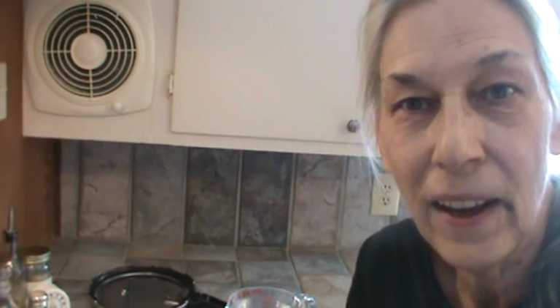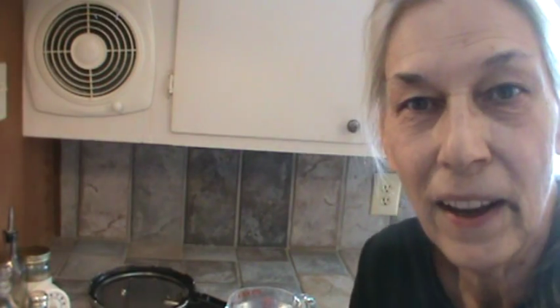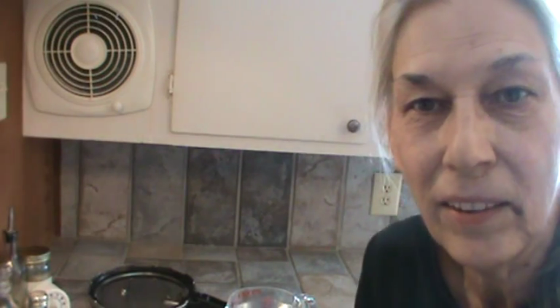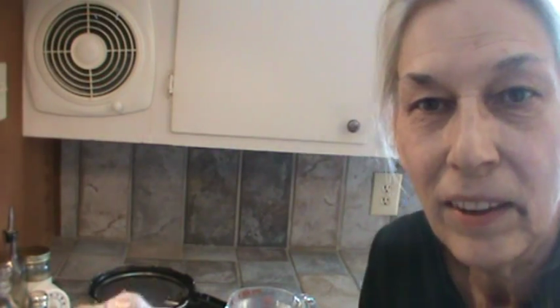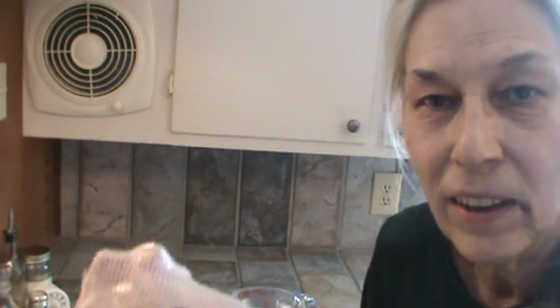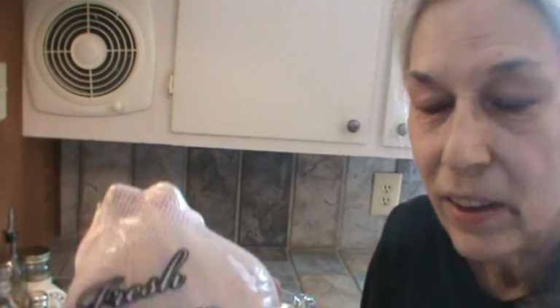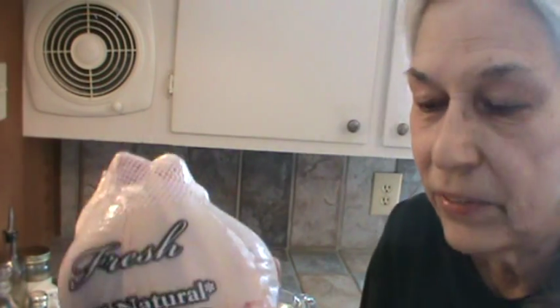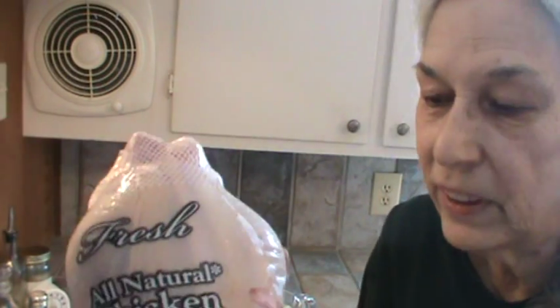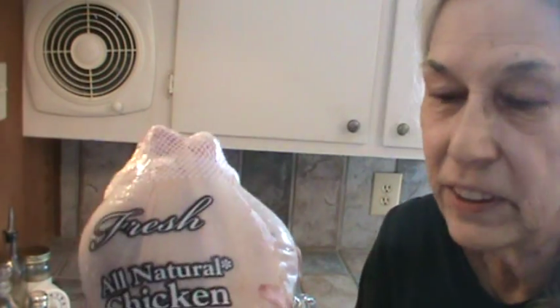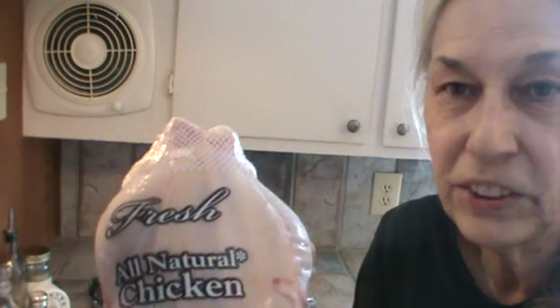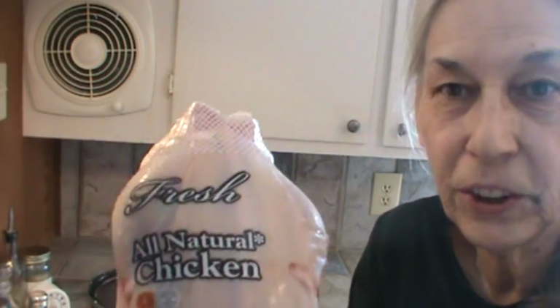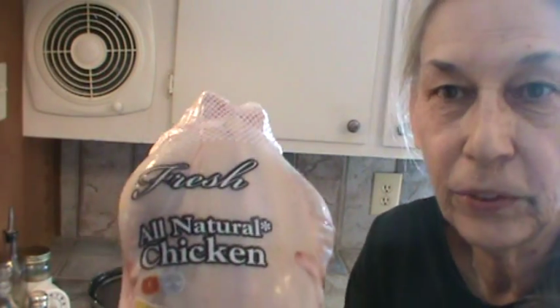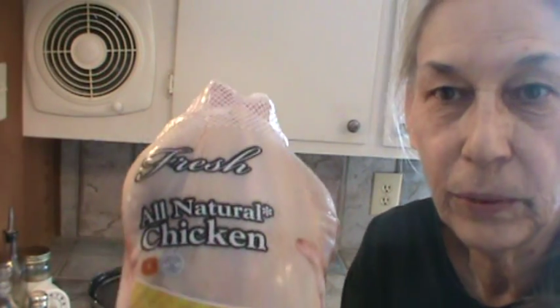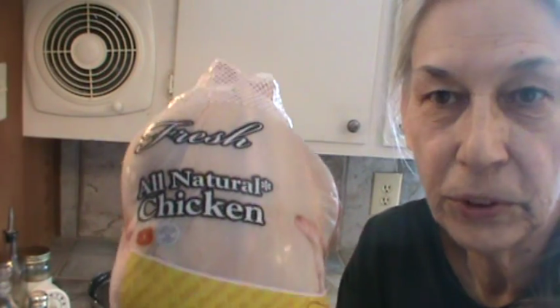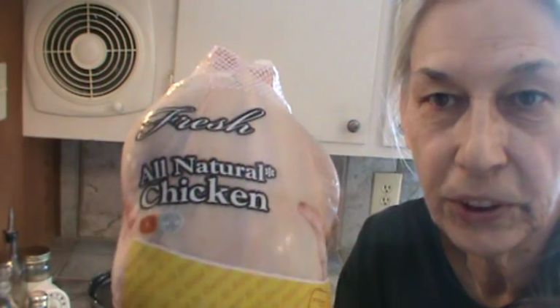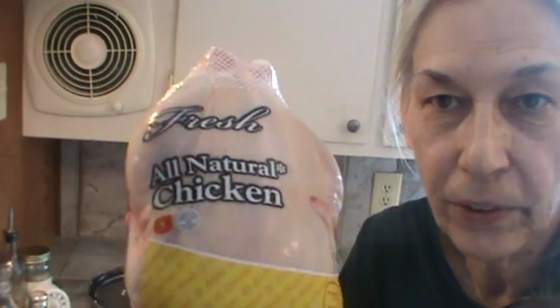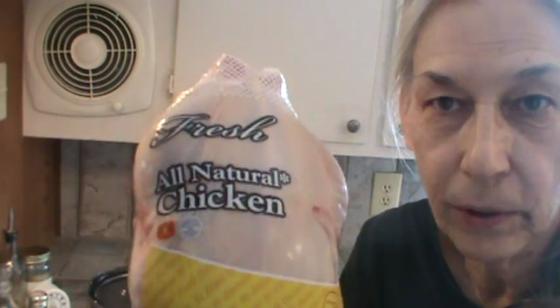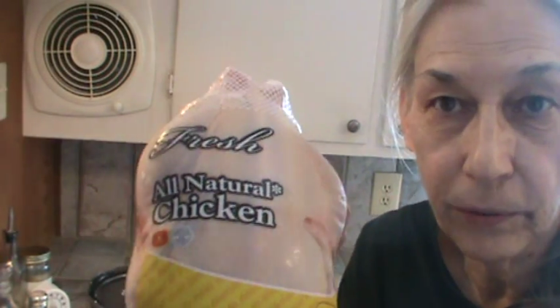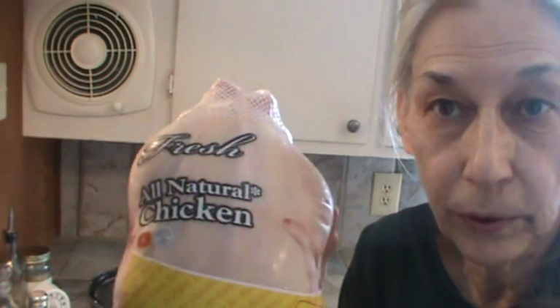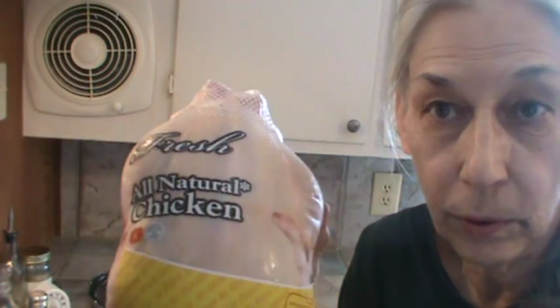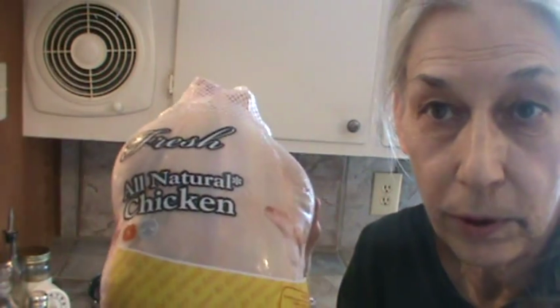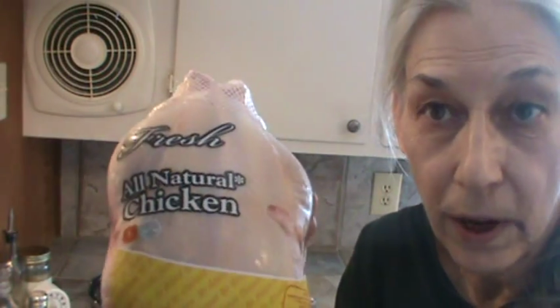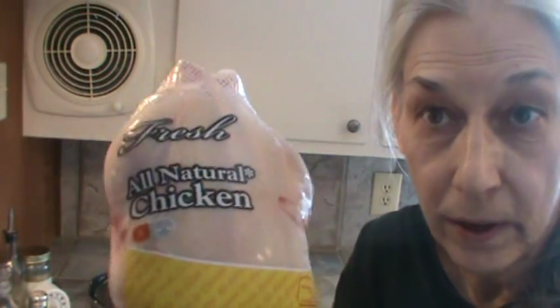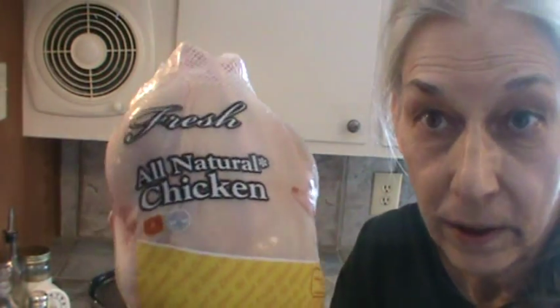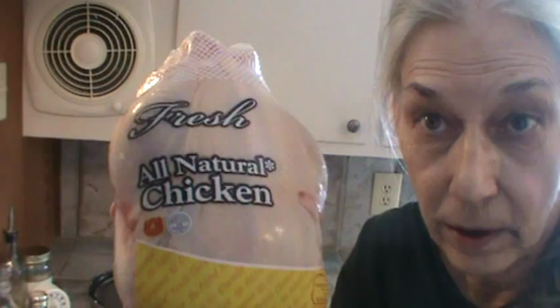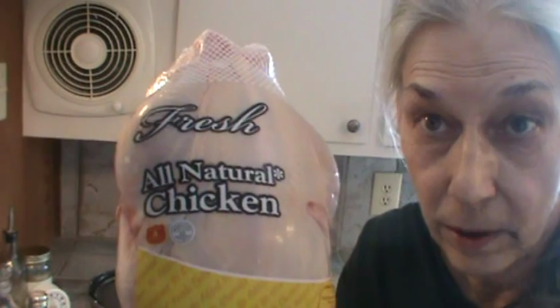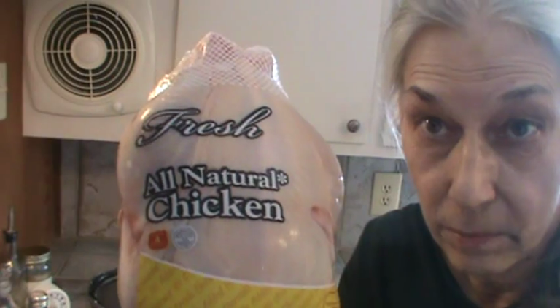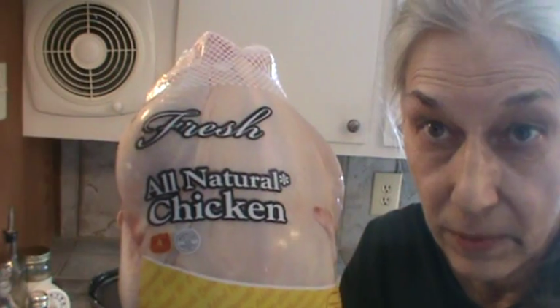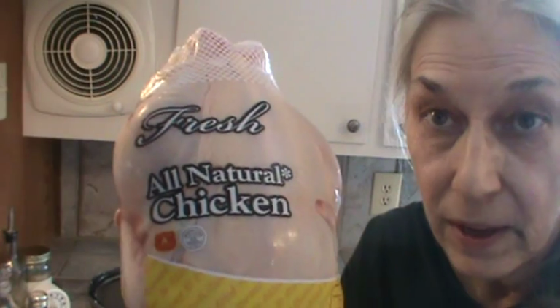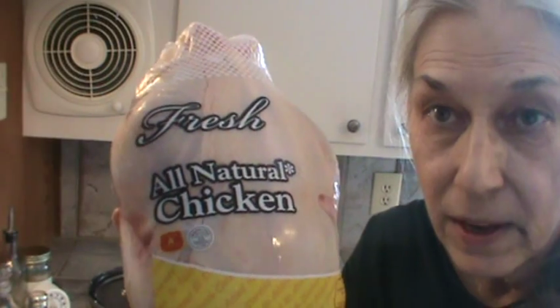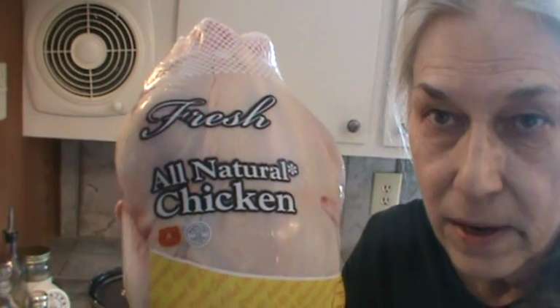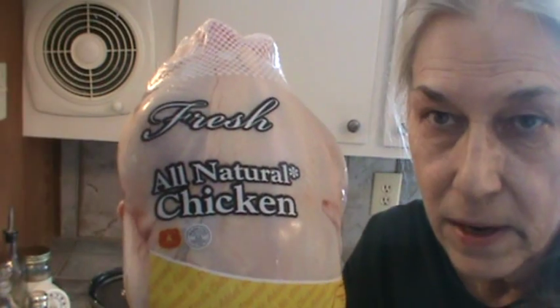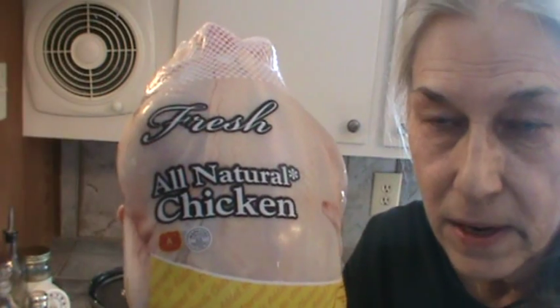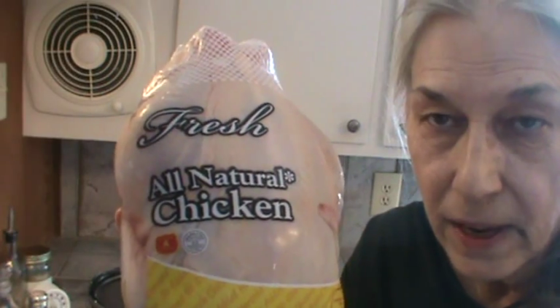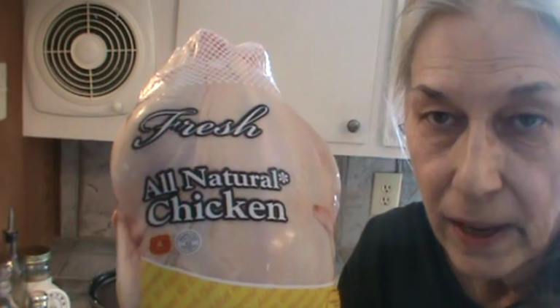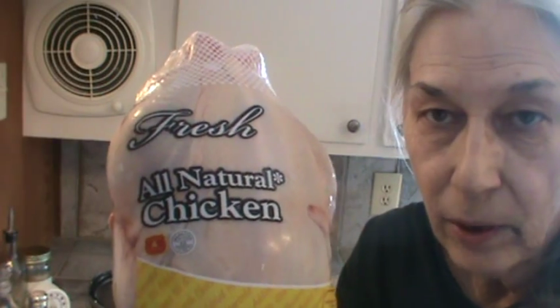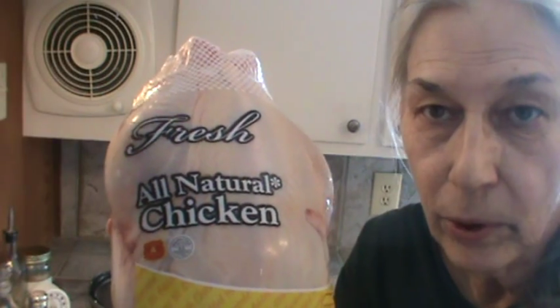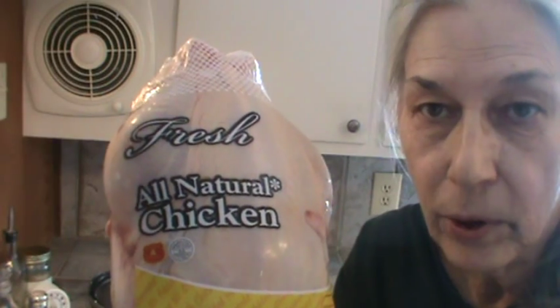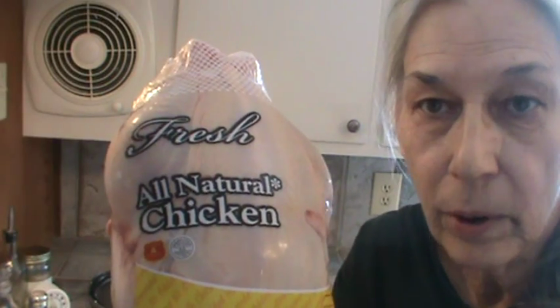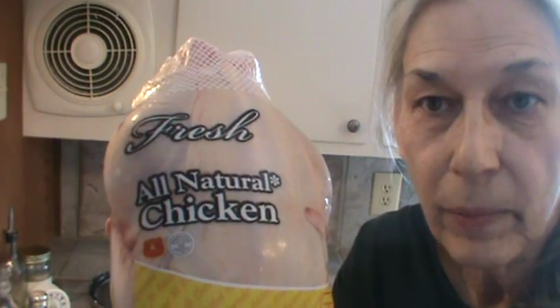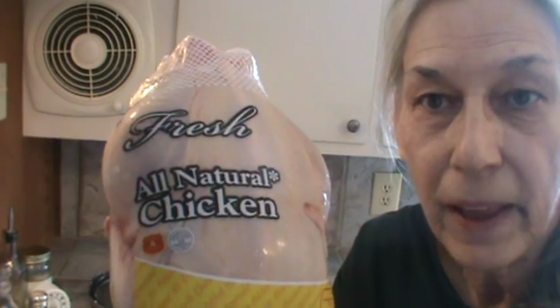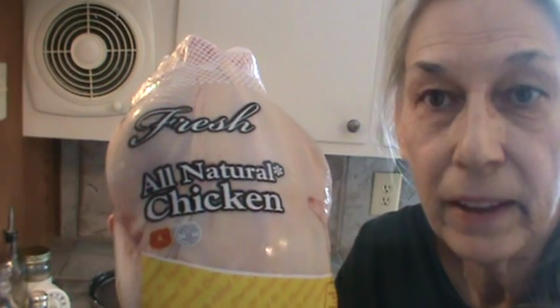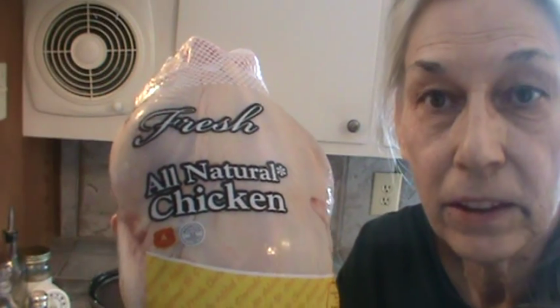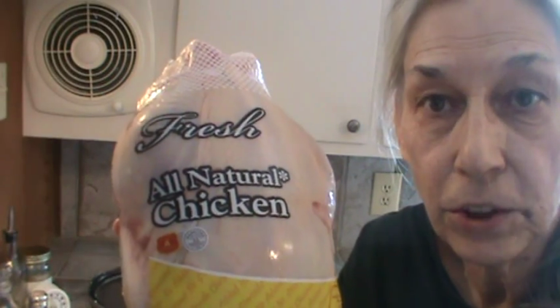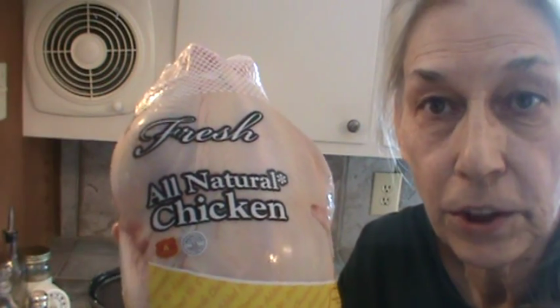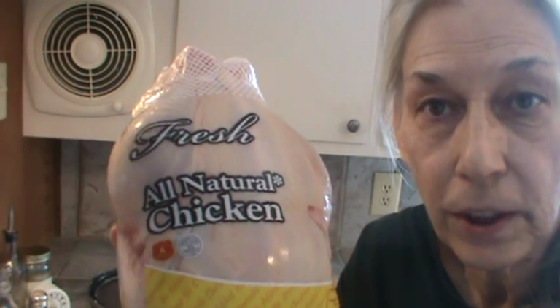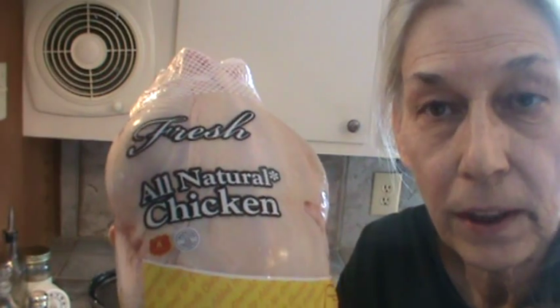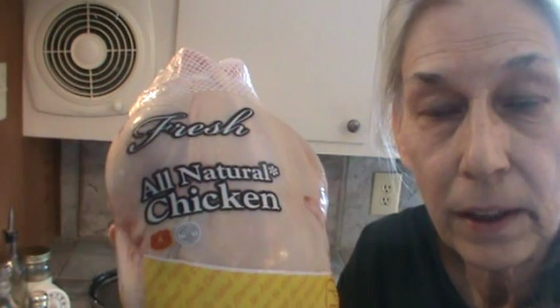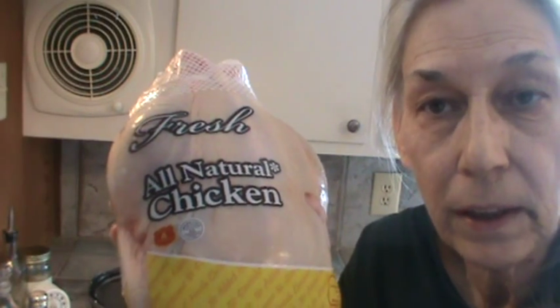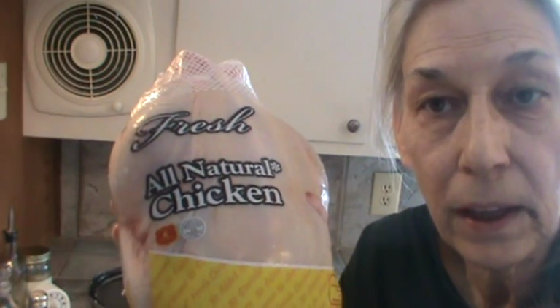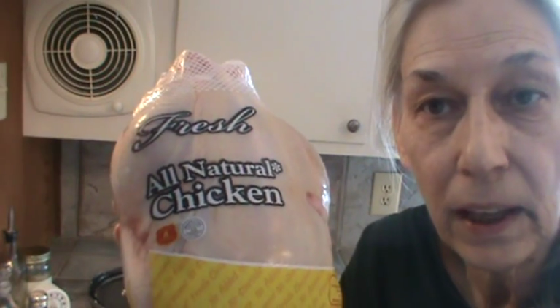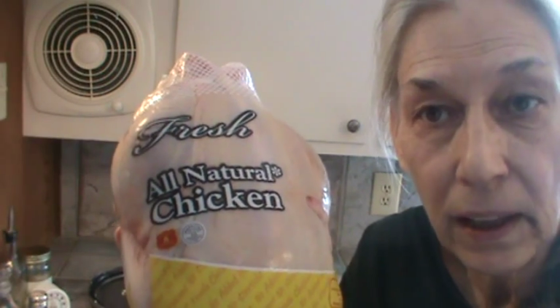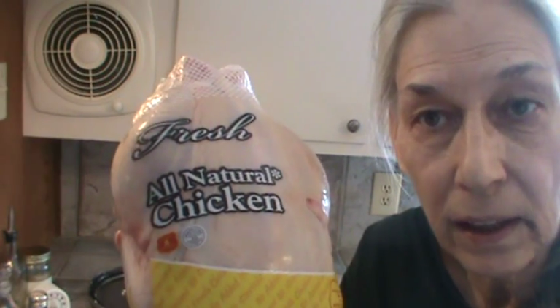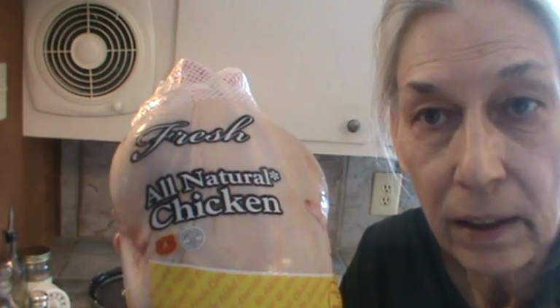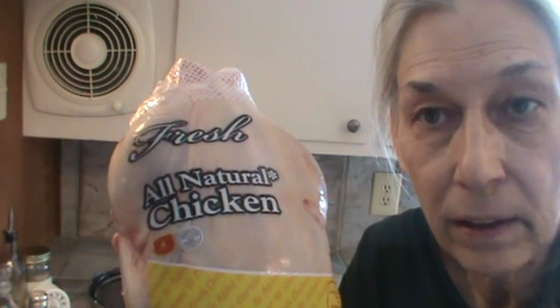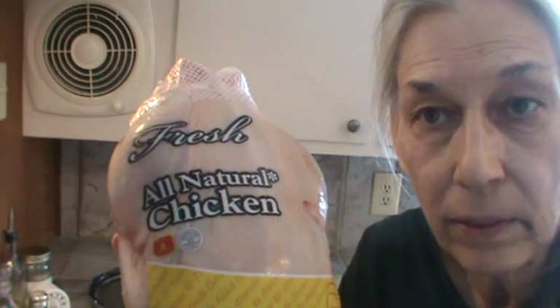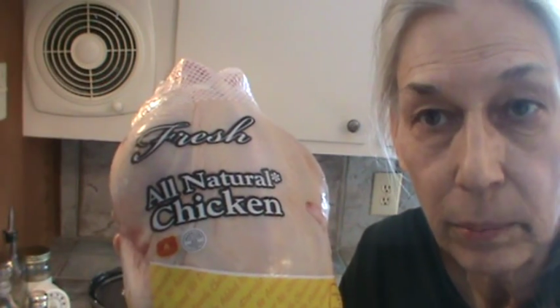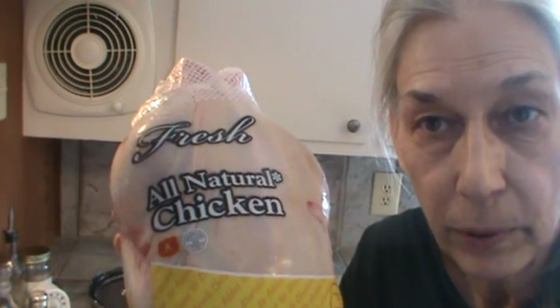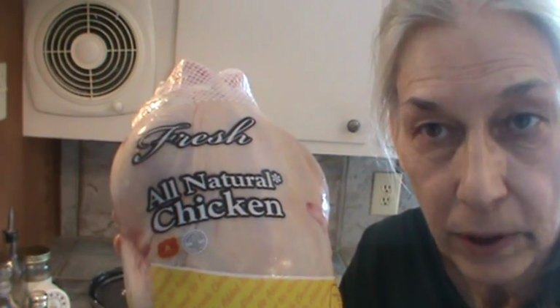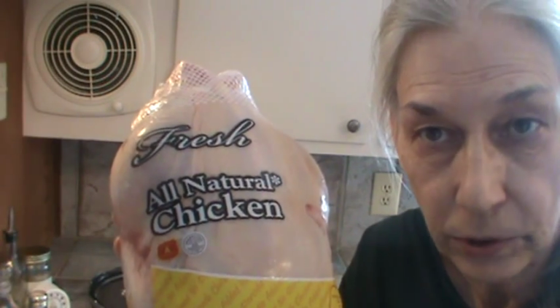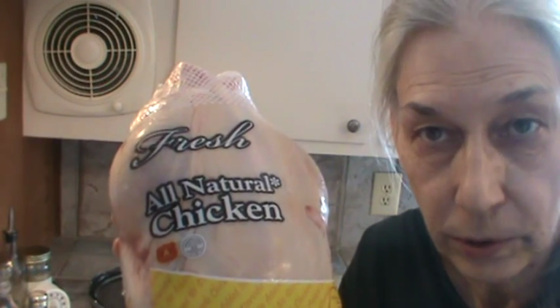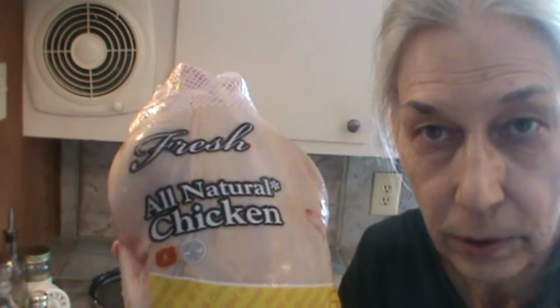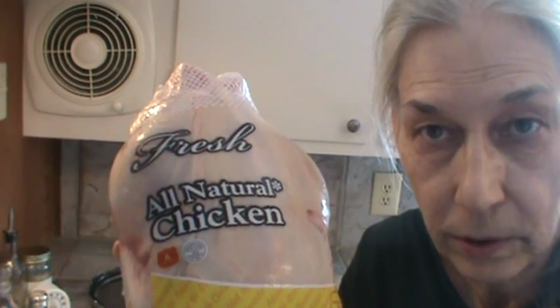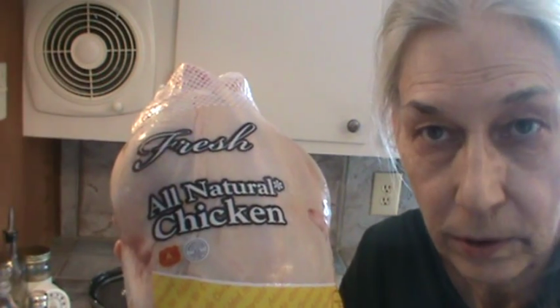Hi, Phyllis here from southernfrugal.com. Today we're going to make a chicken in the pressure cooker.